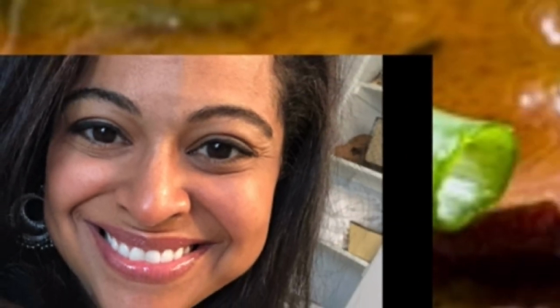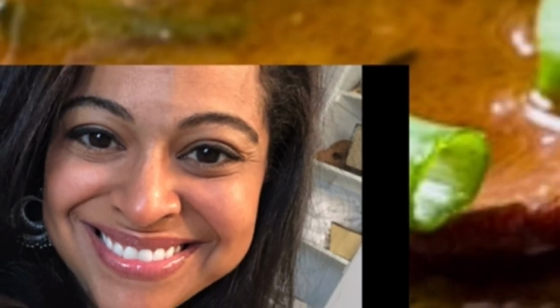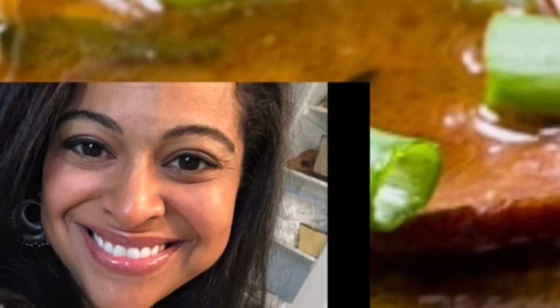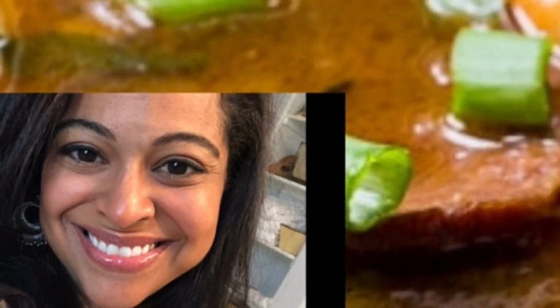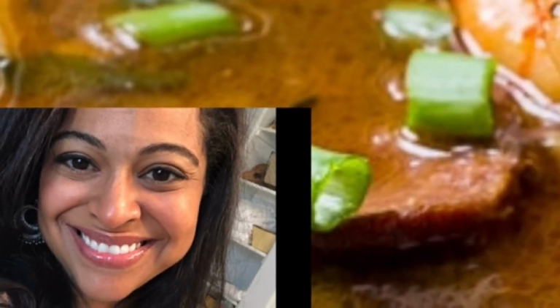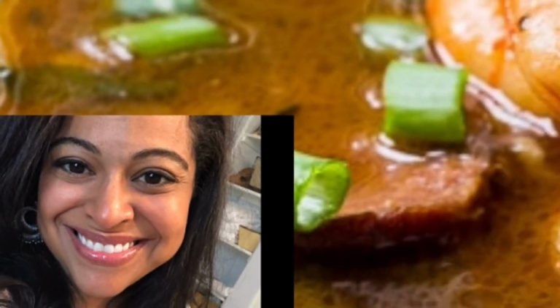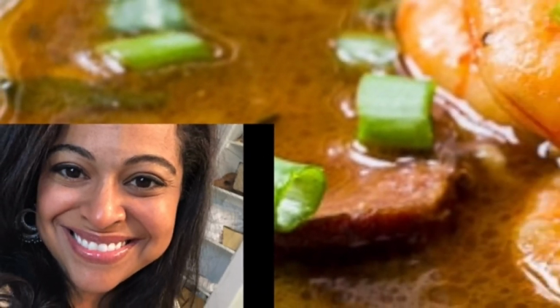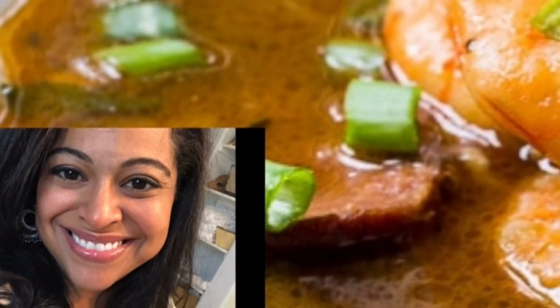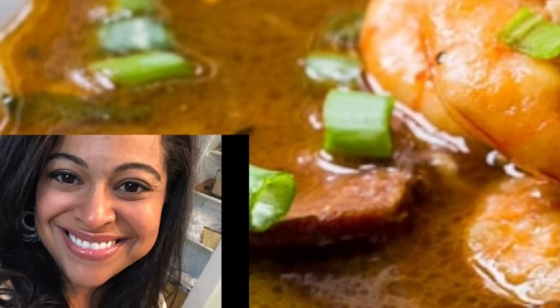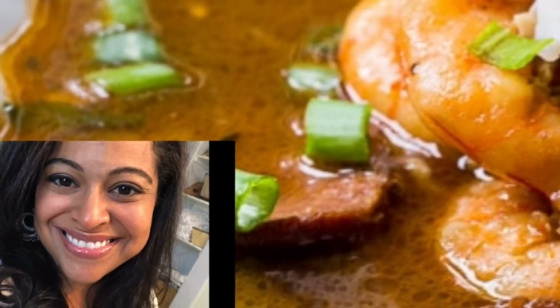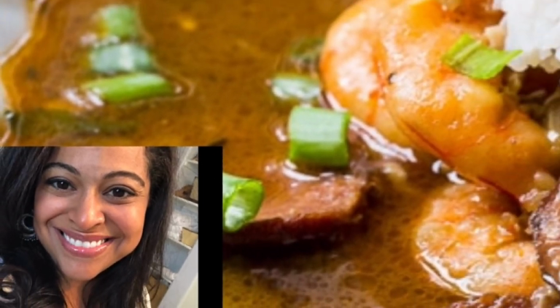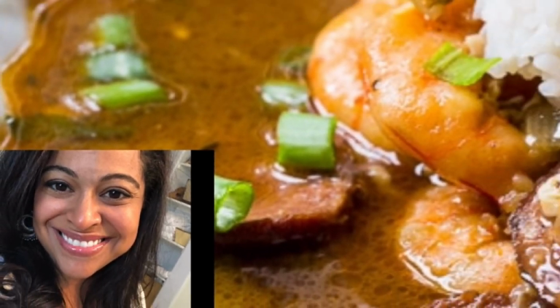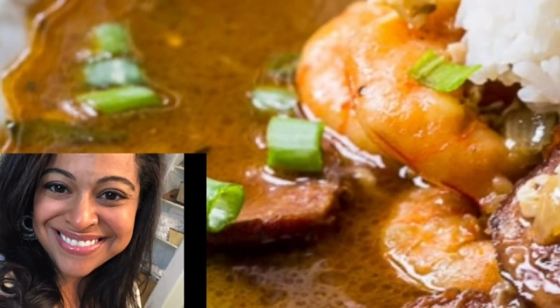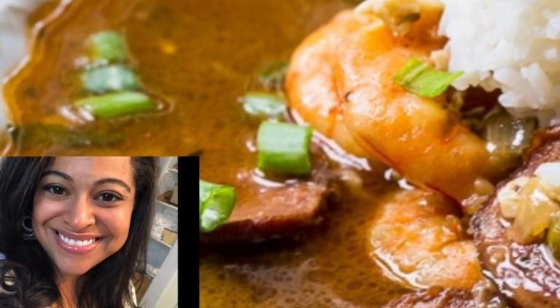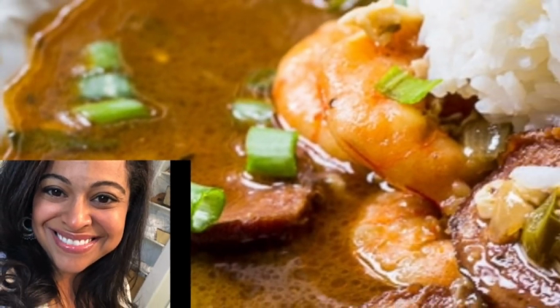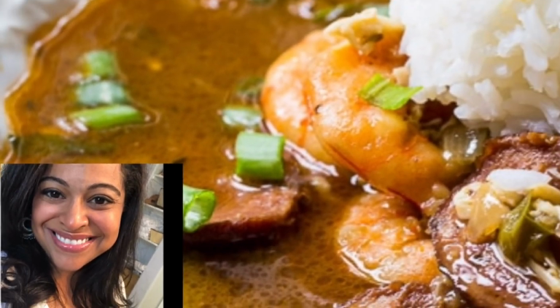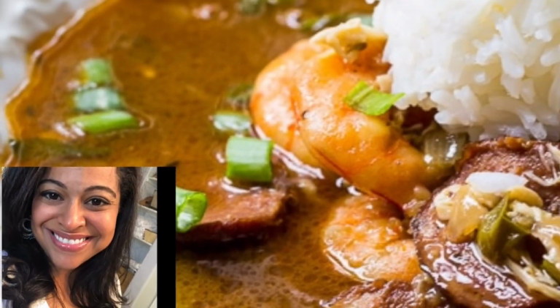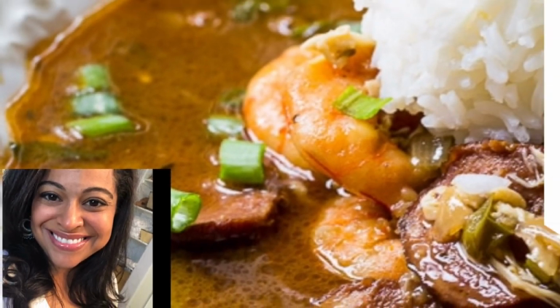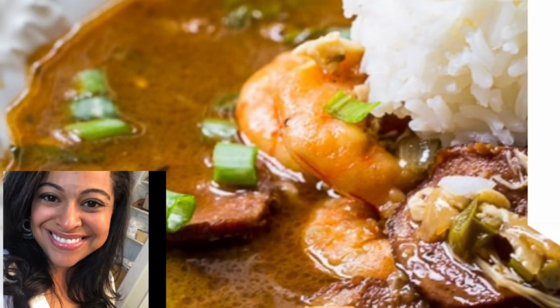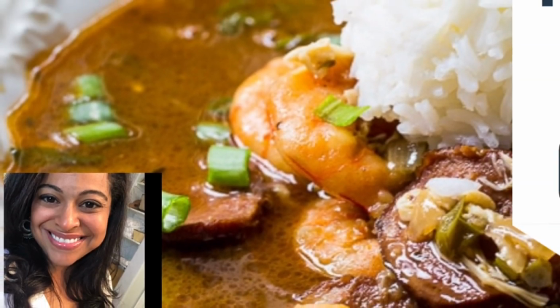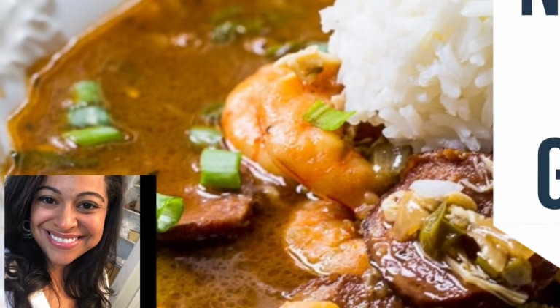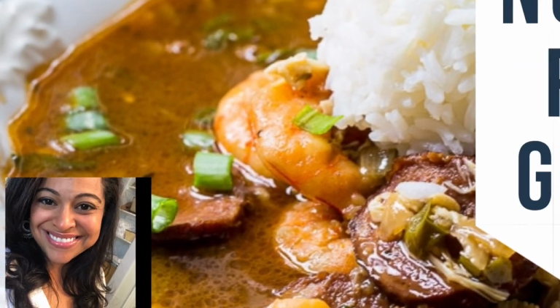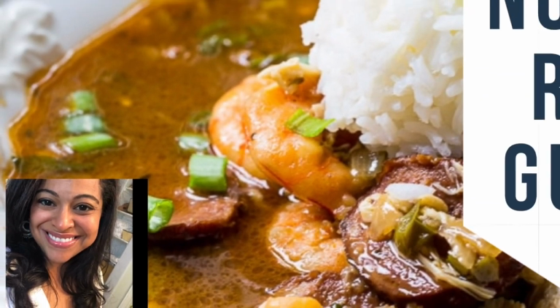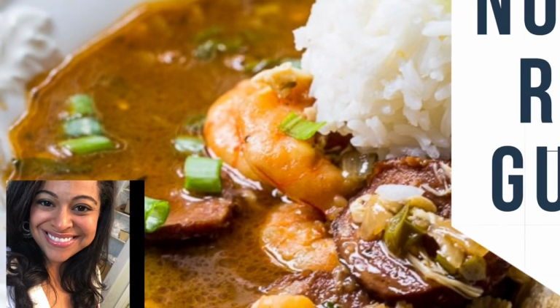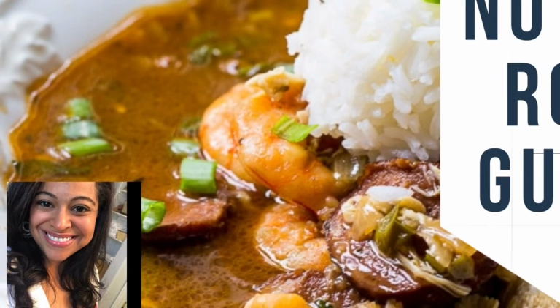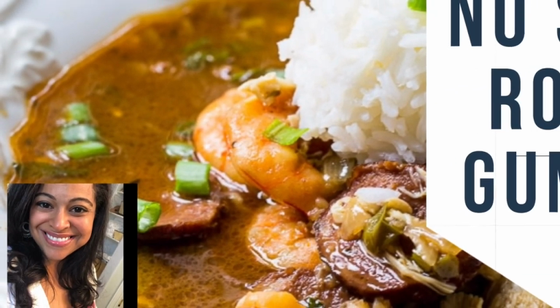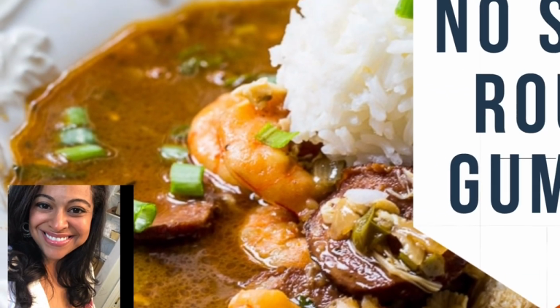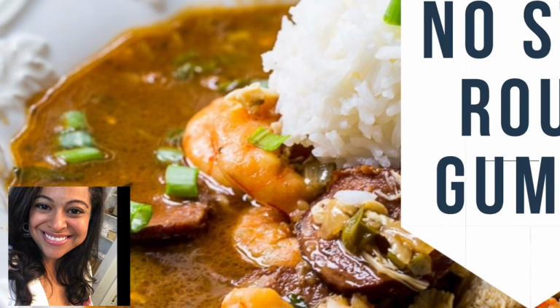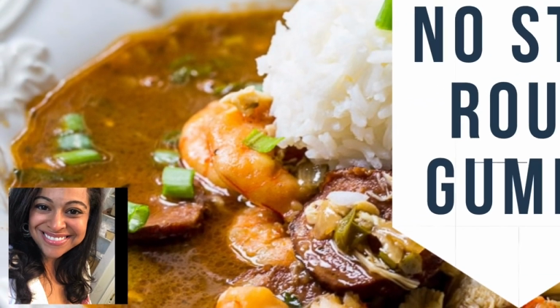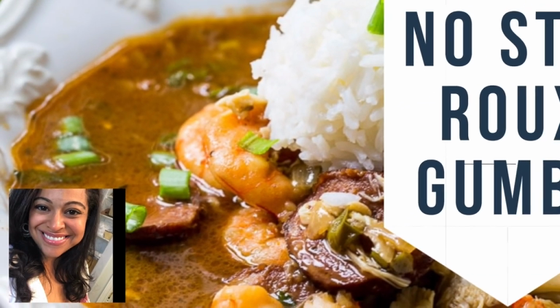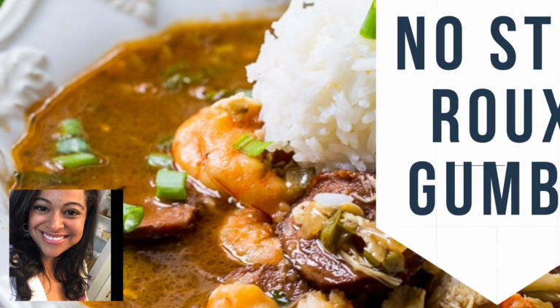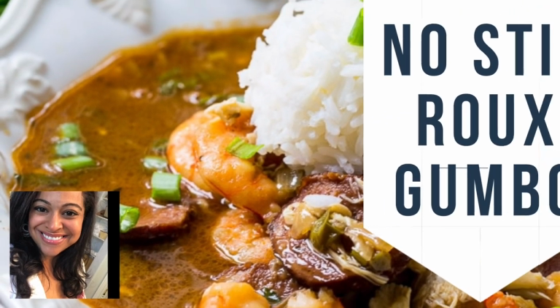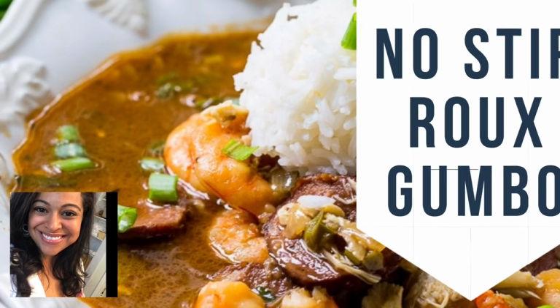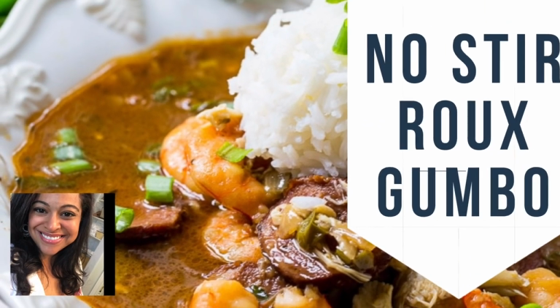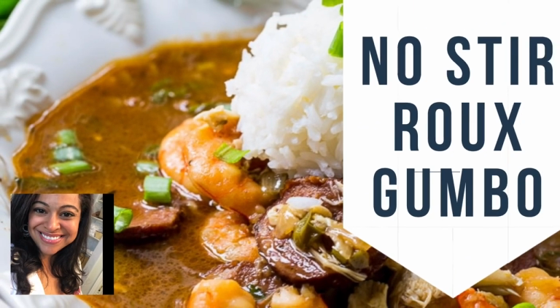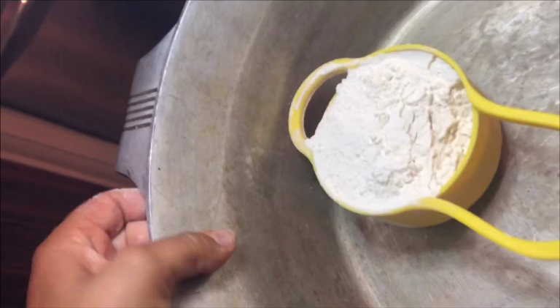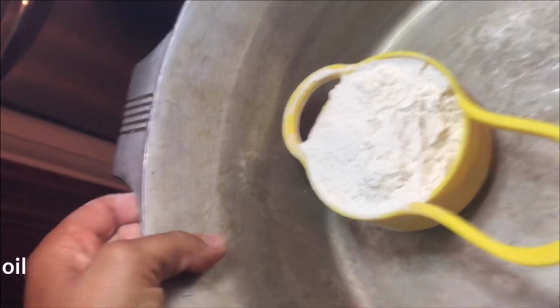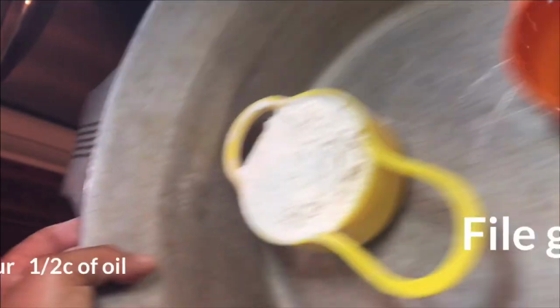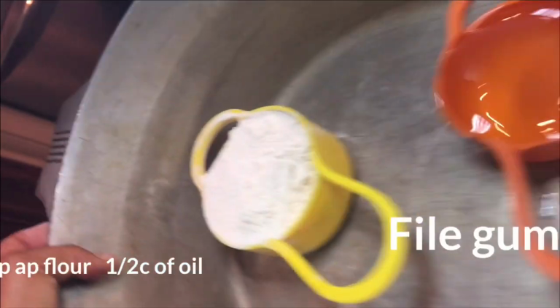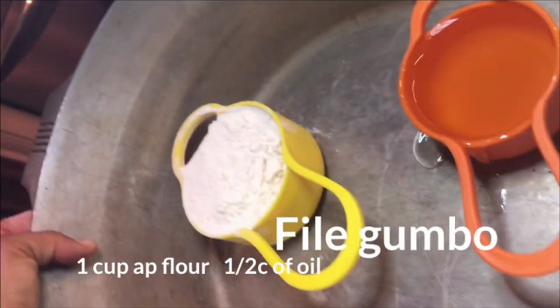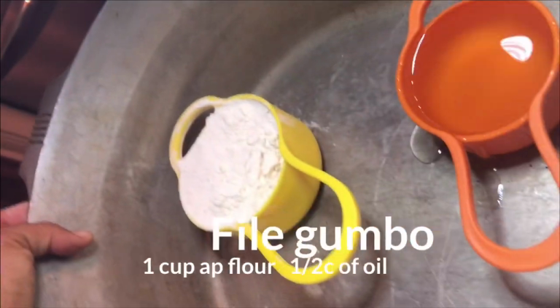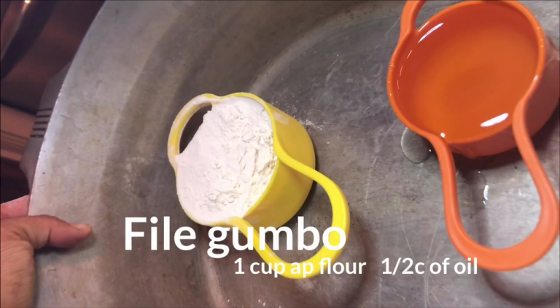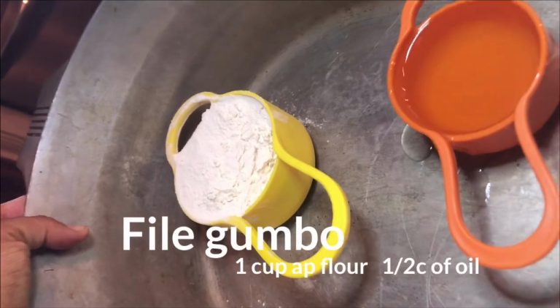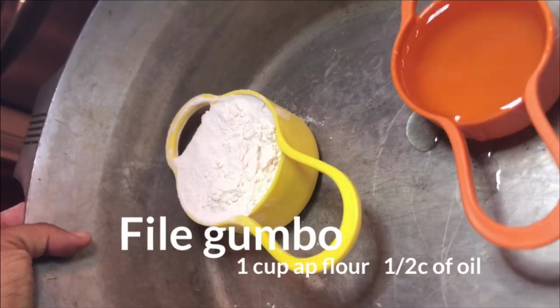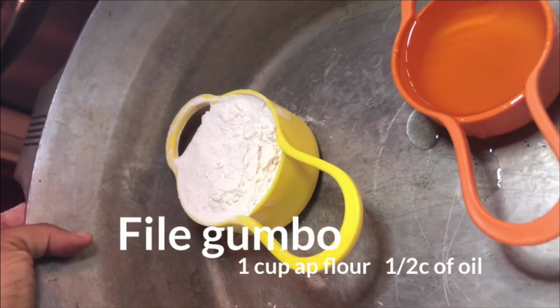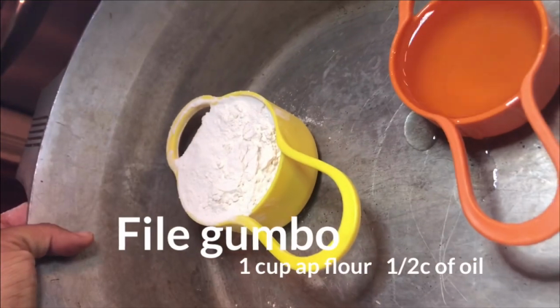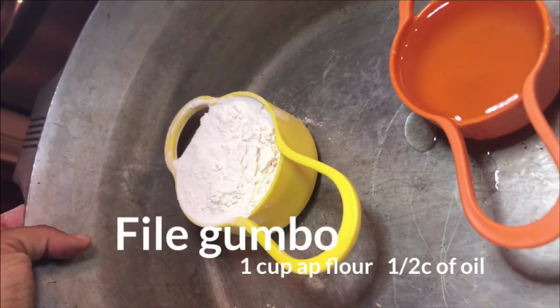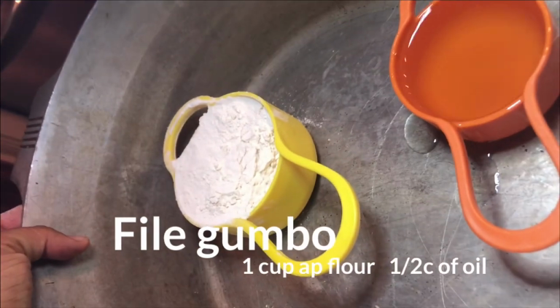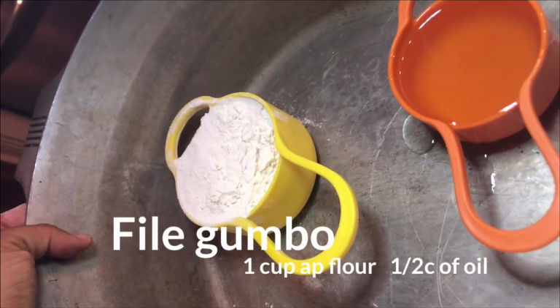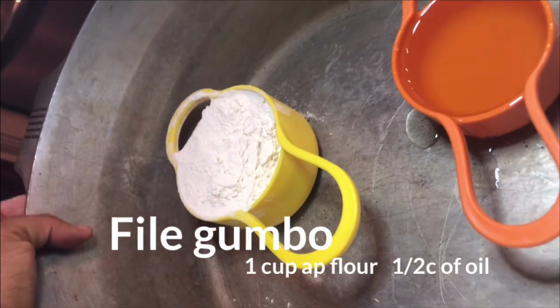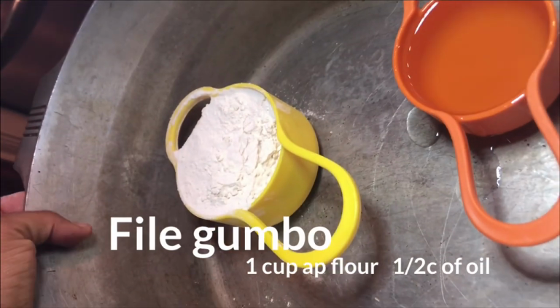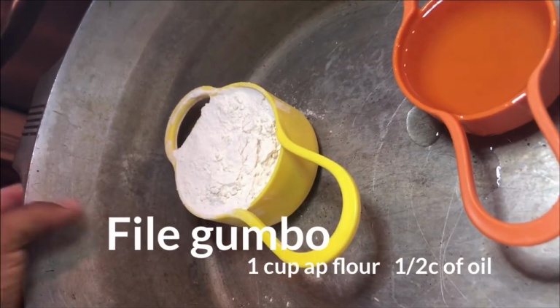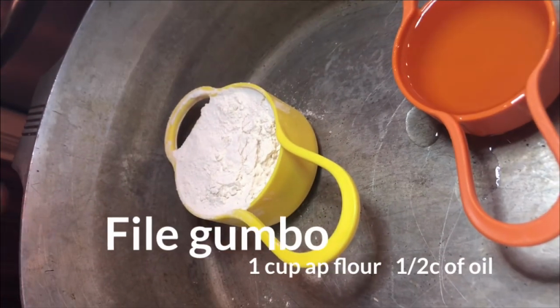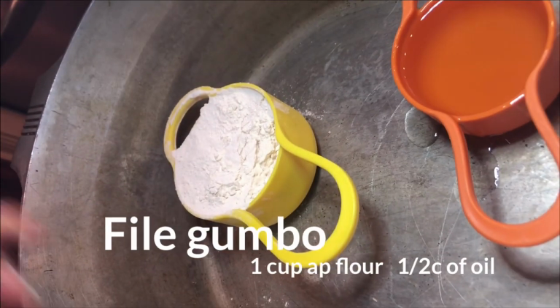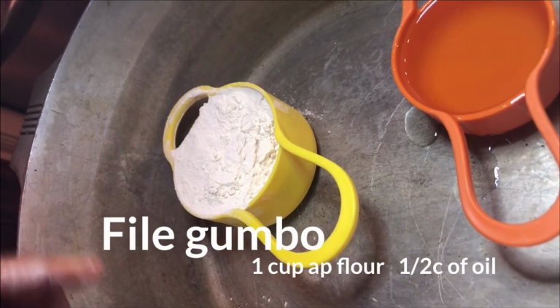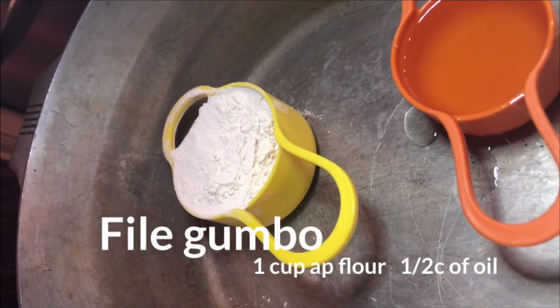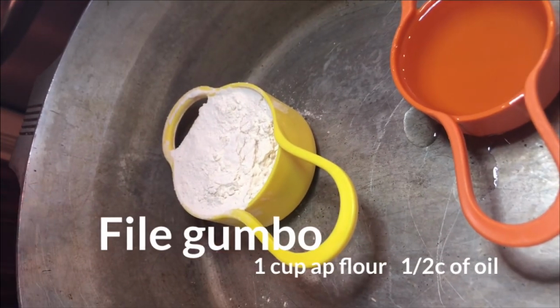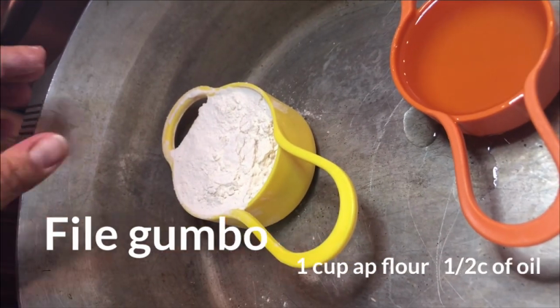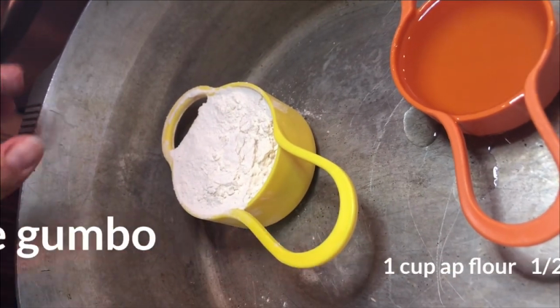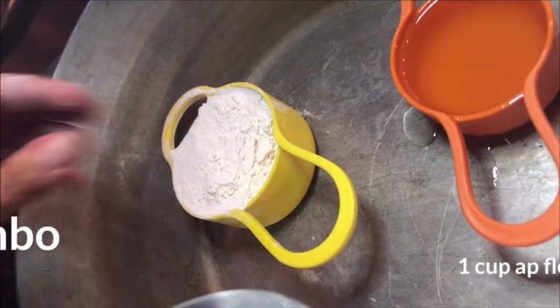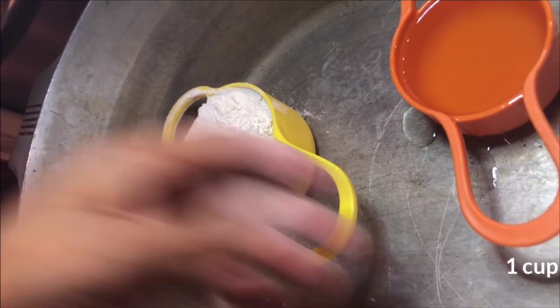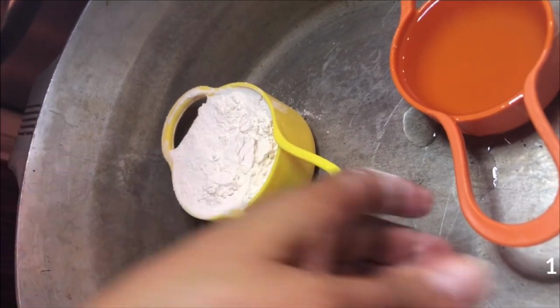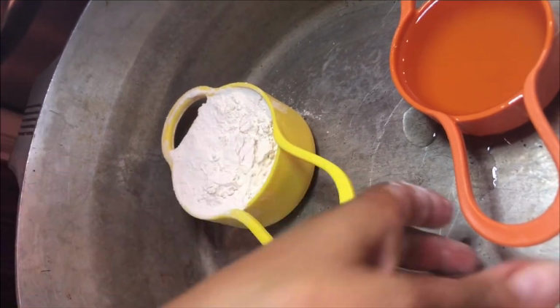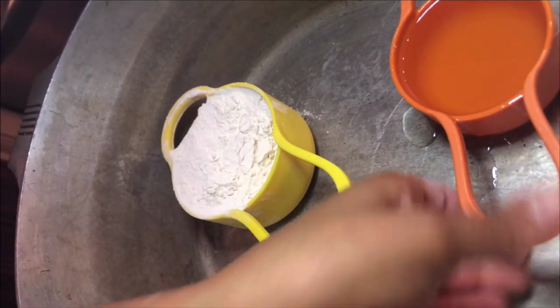Welcome back to Mom's Saving Grace. Today I'm going to show you how to make gumbo without stirring a roux. That's right. Here I'm making filé gumbo.